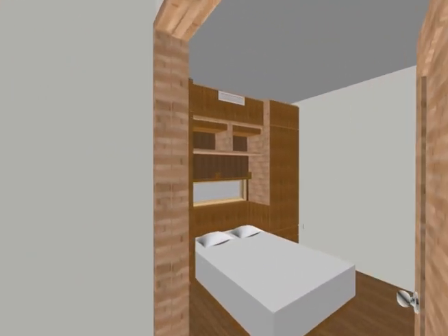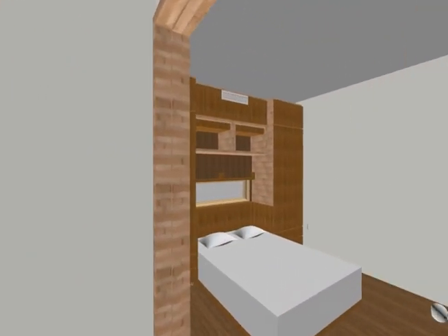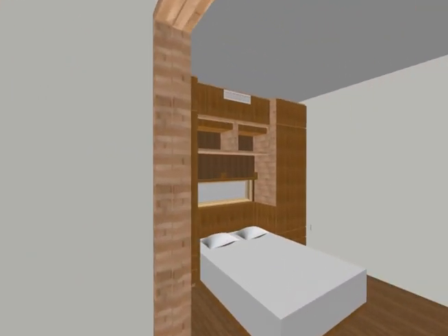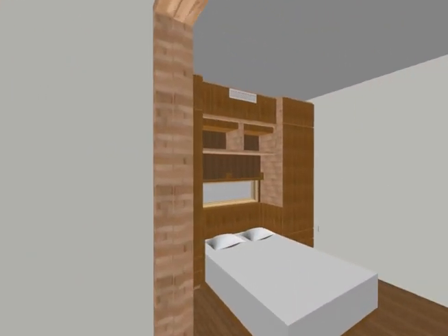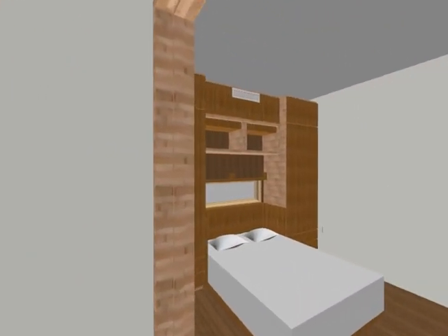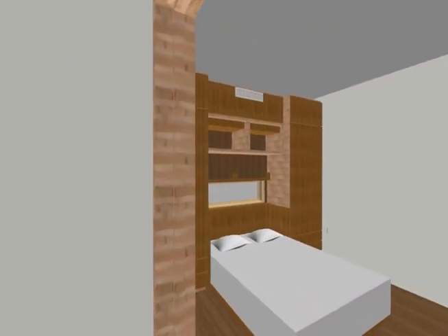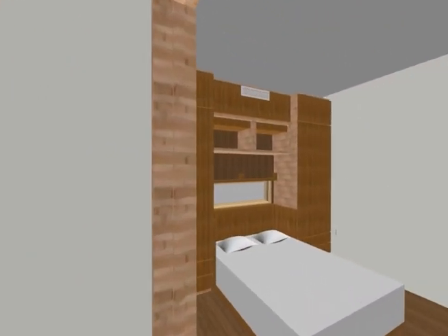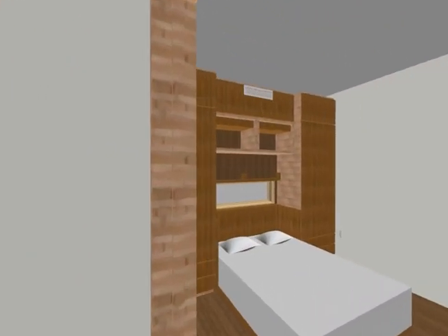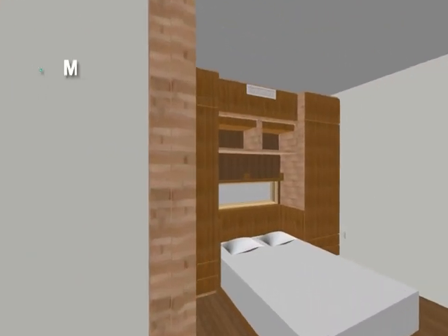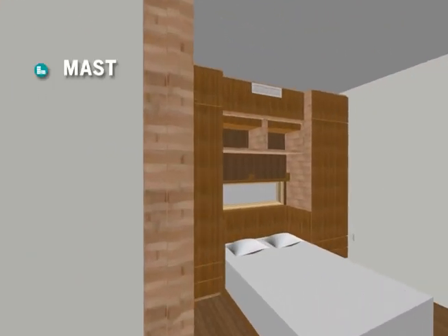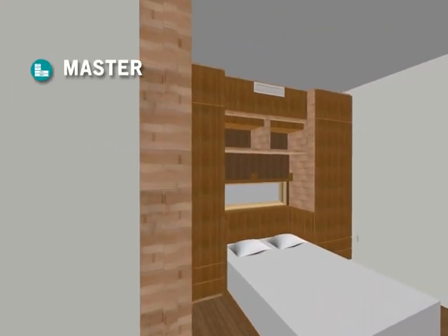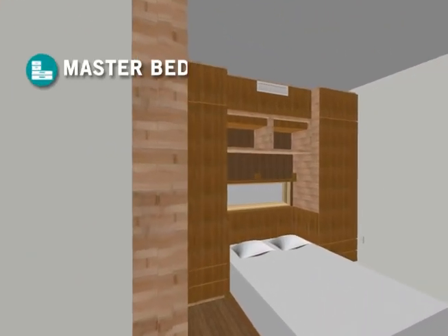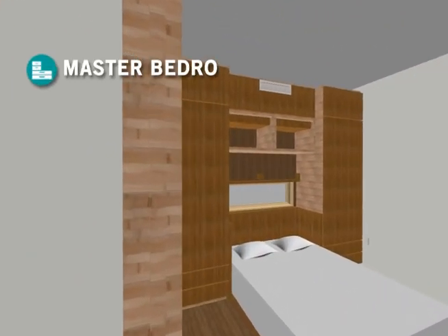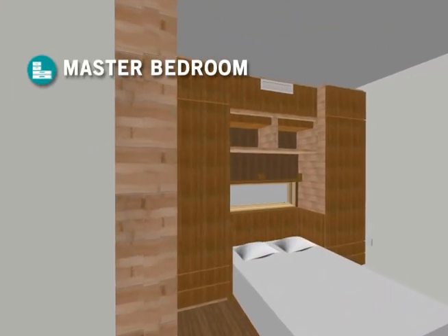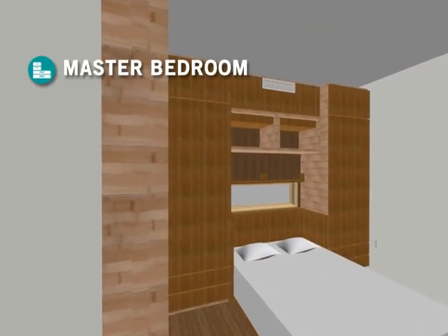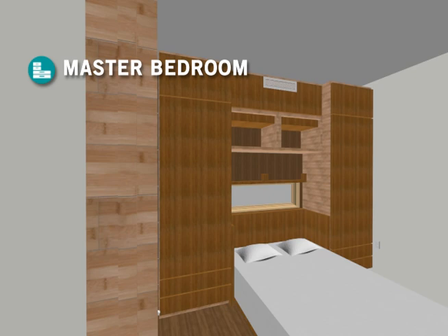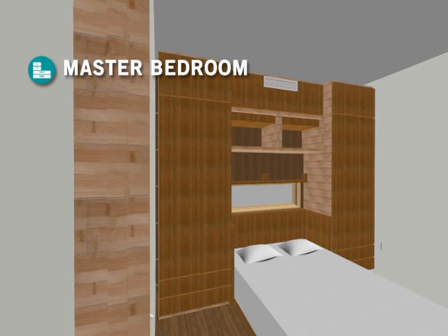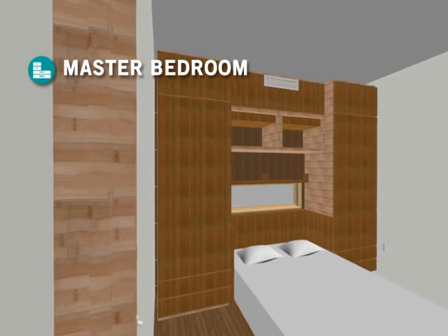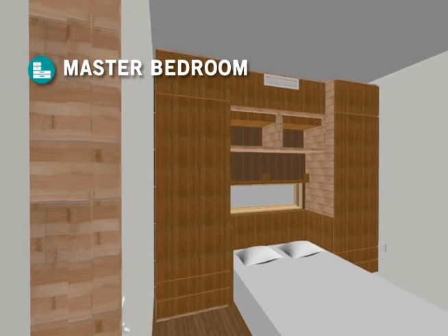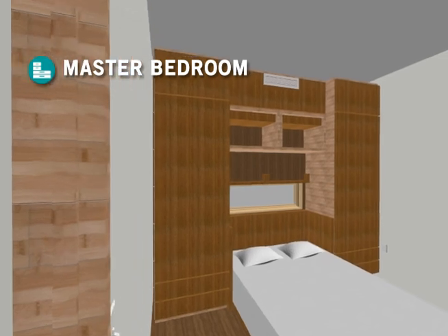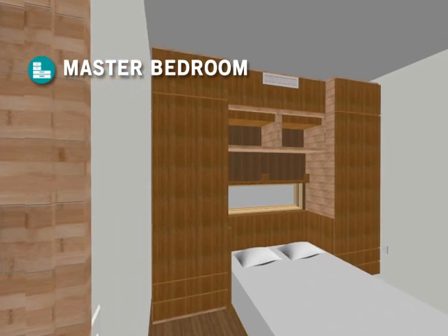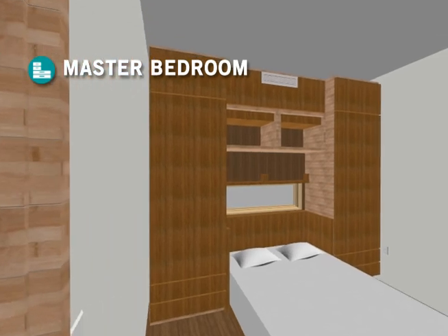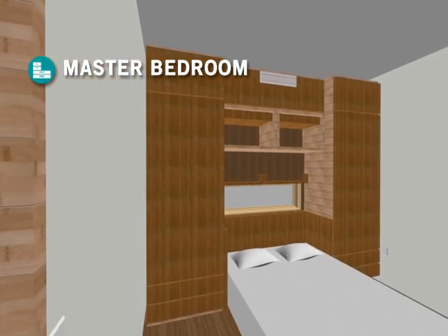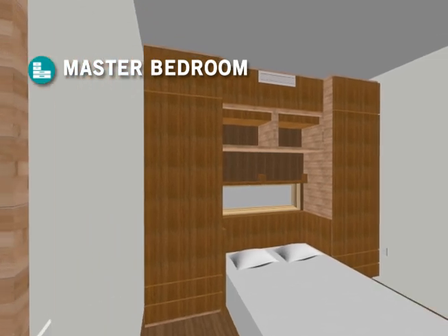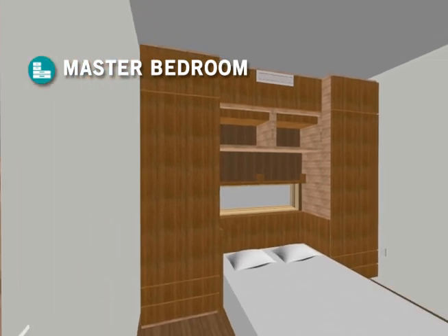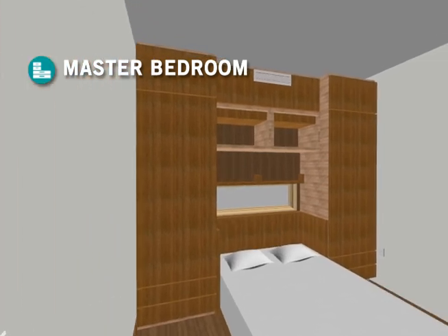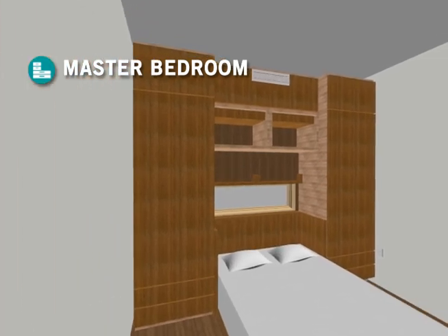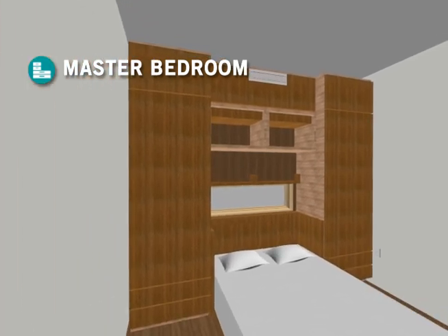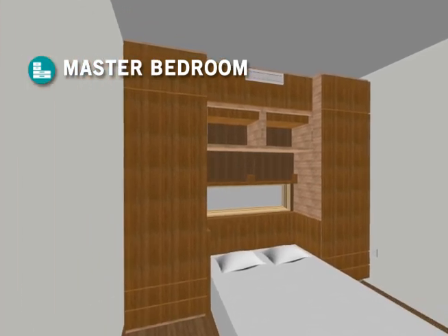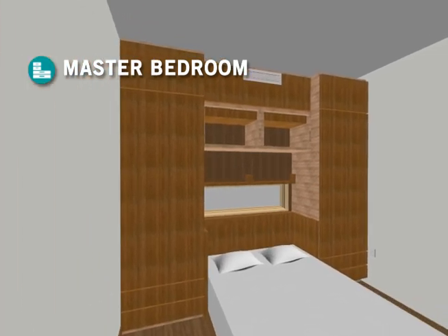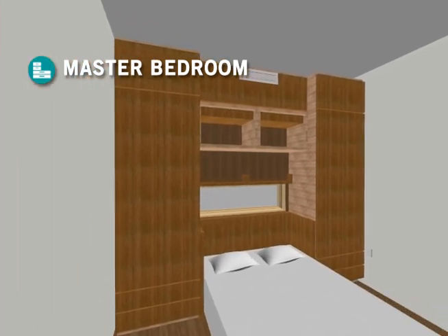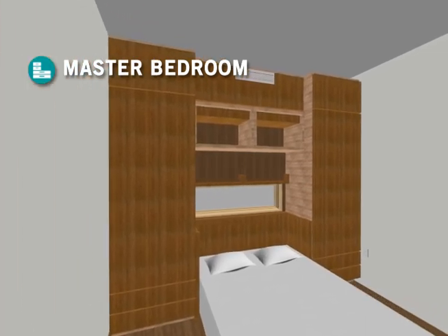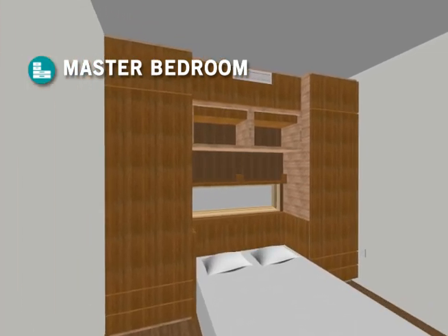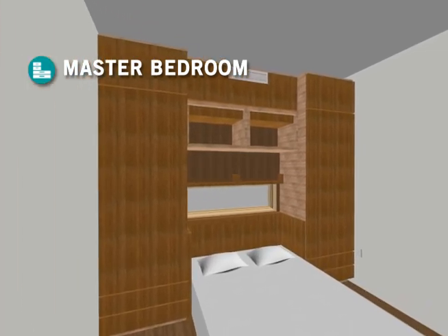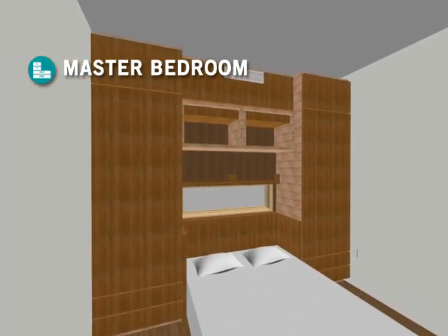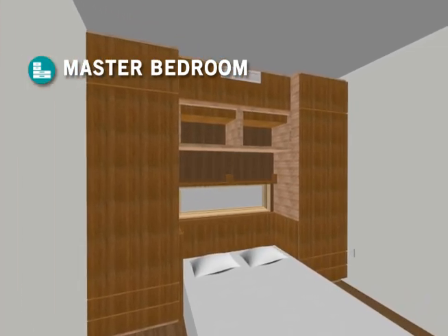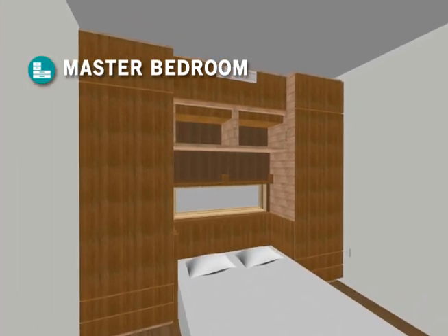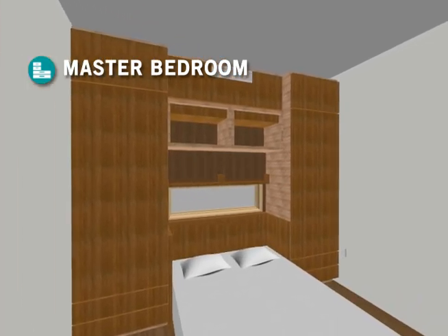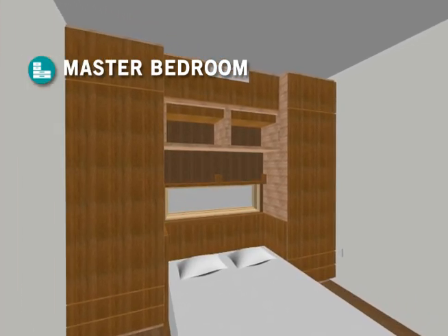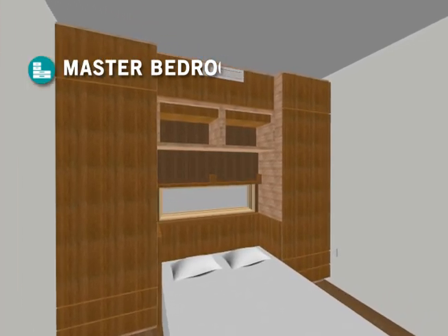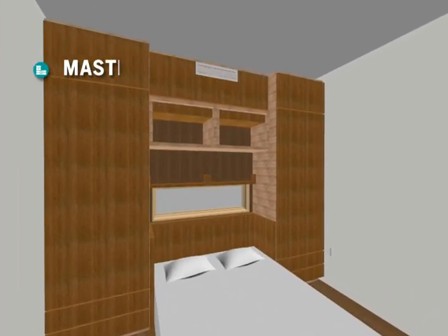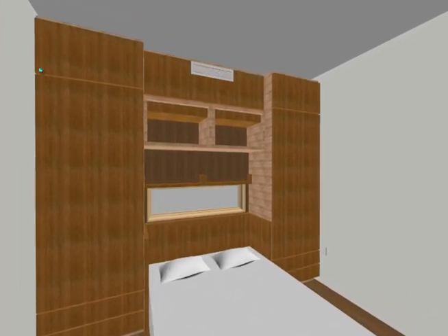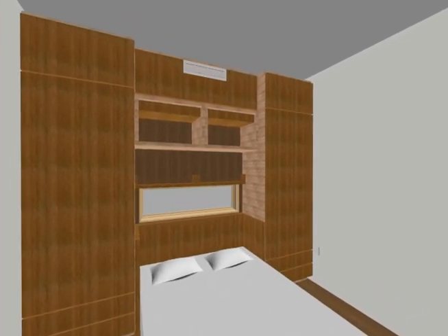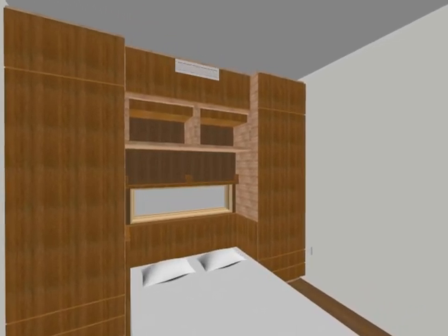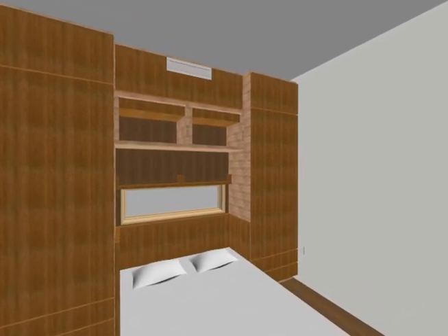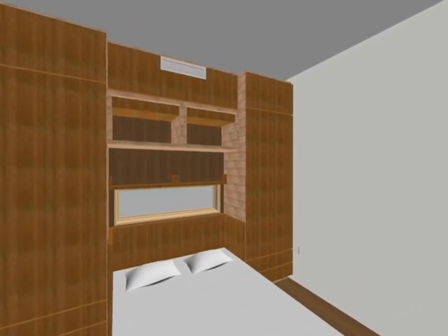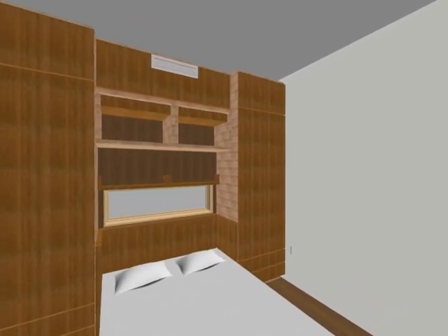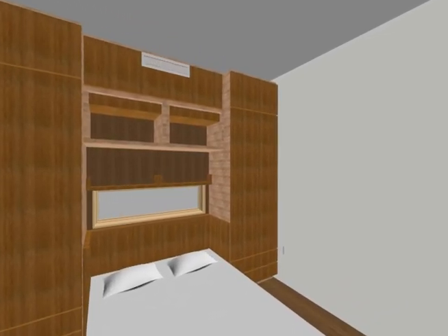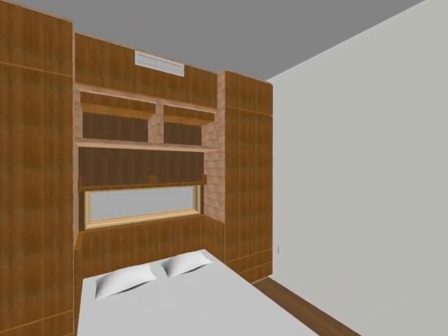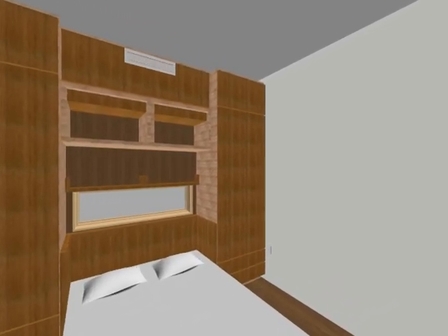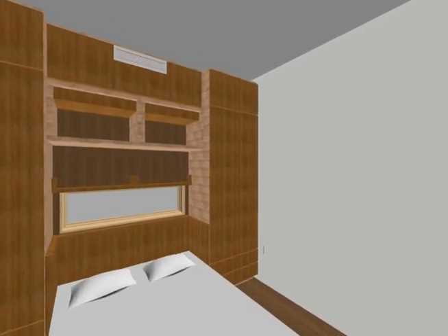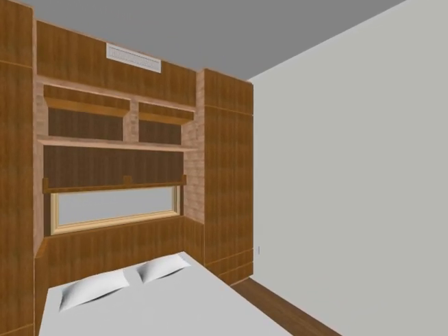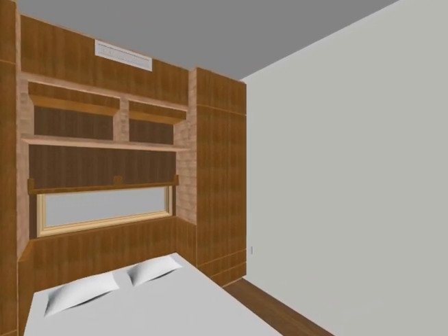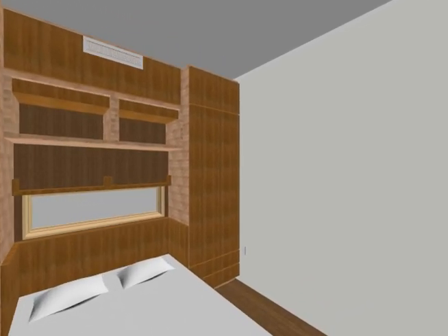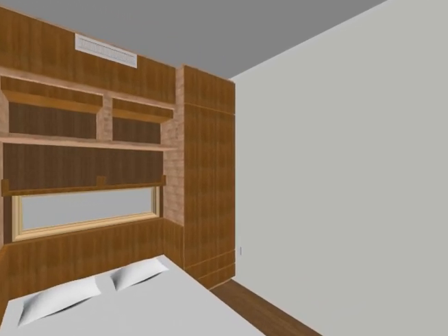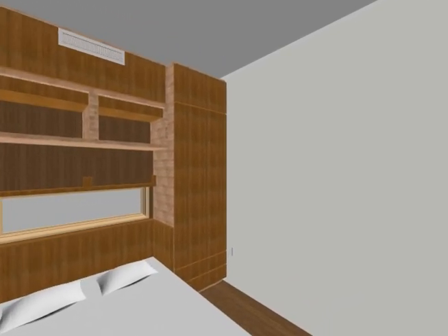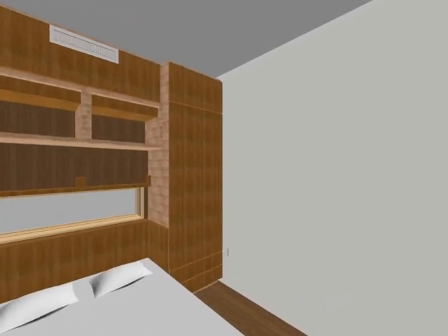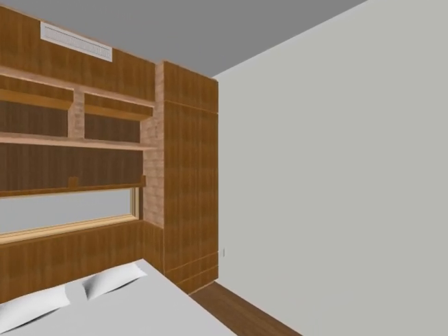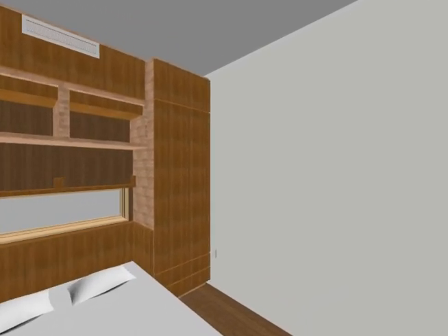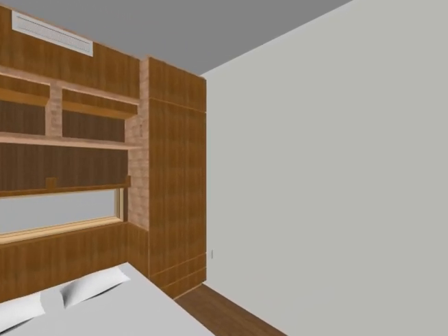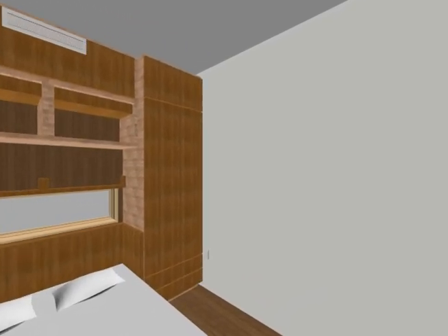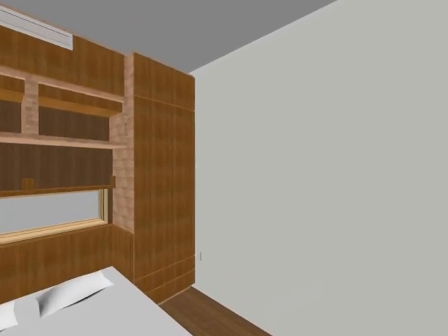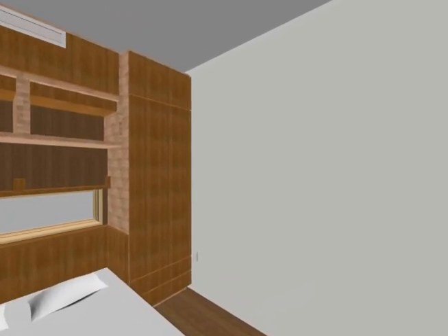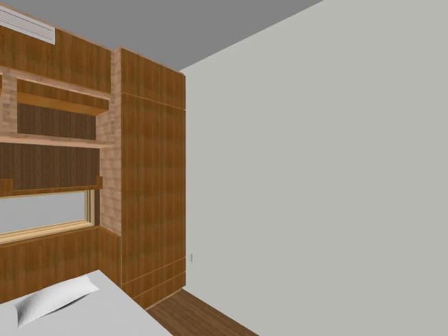The master bedroom opens directly to the outside deck, providing the user's relaxing comfort blended with nature.